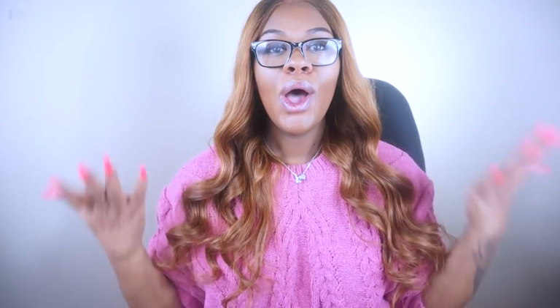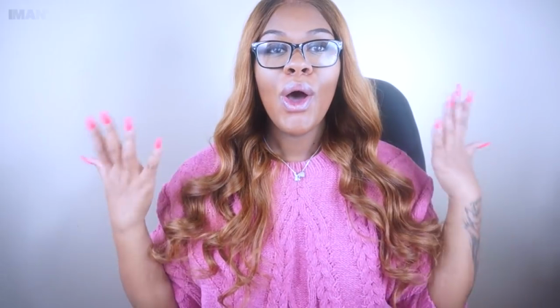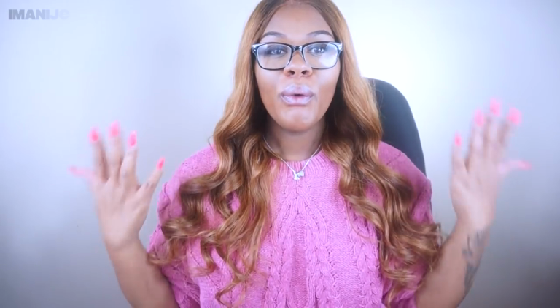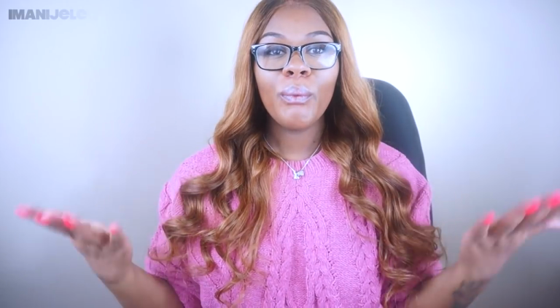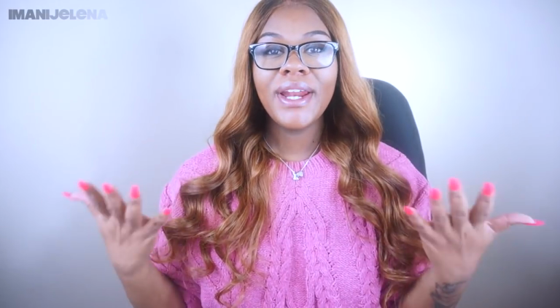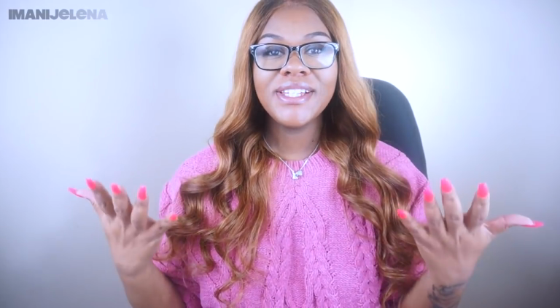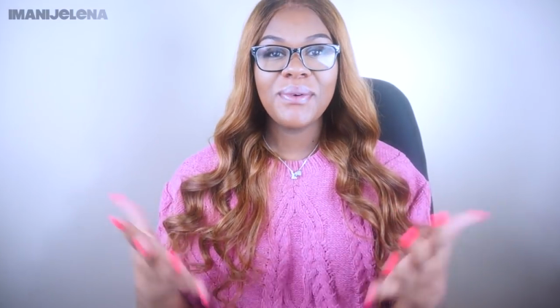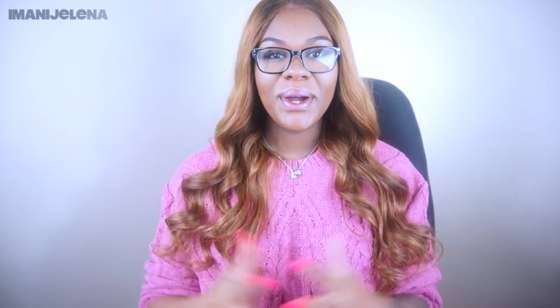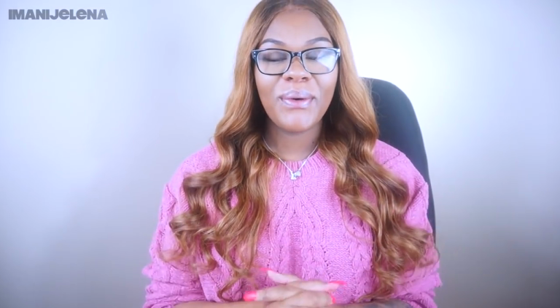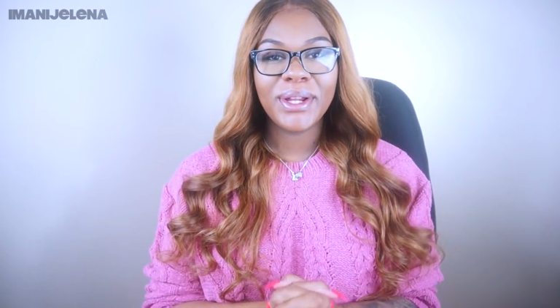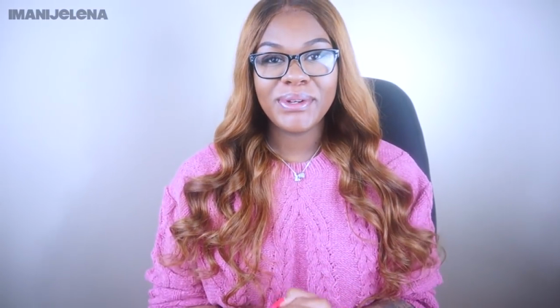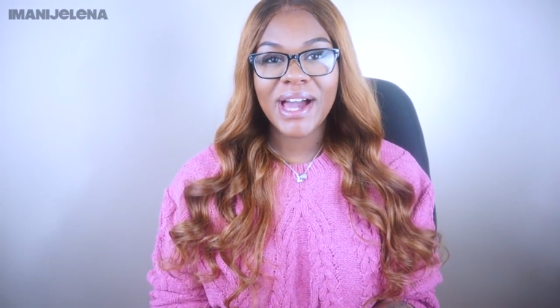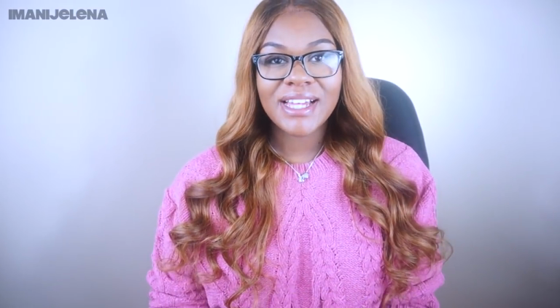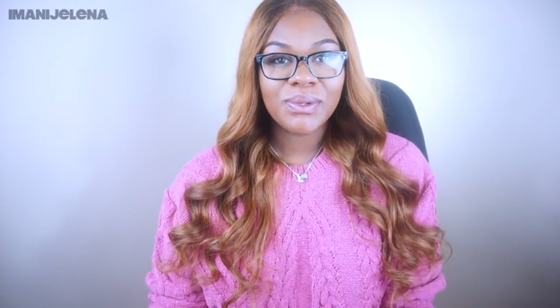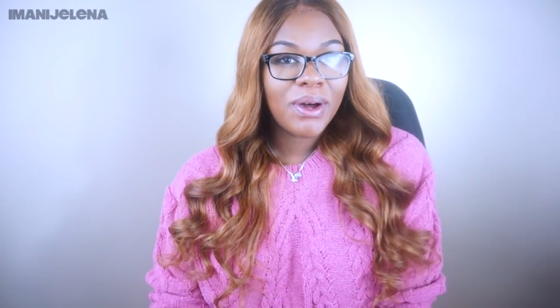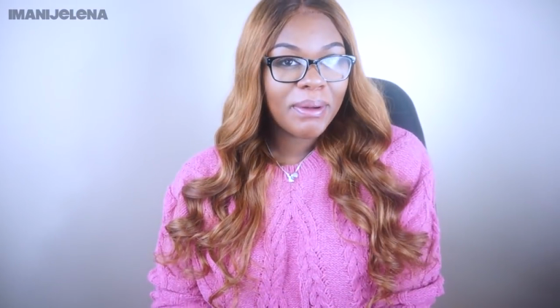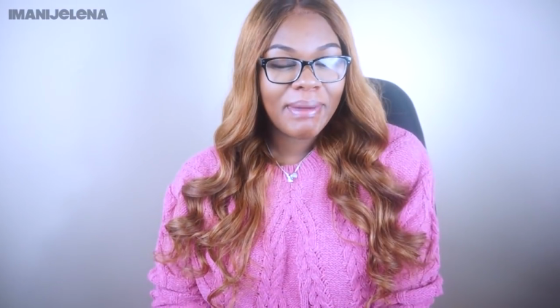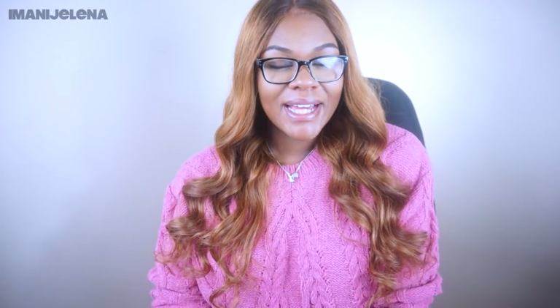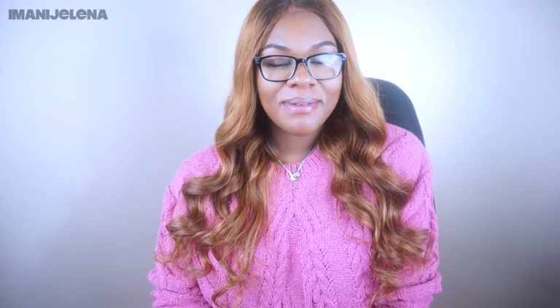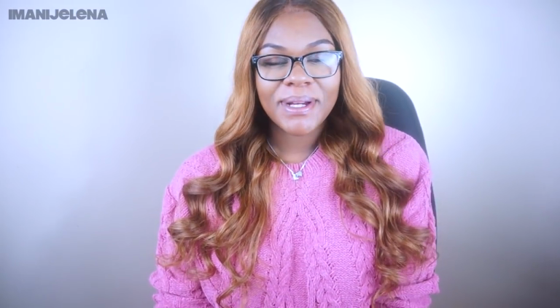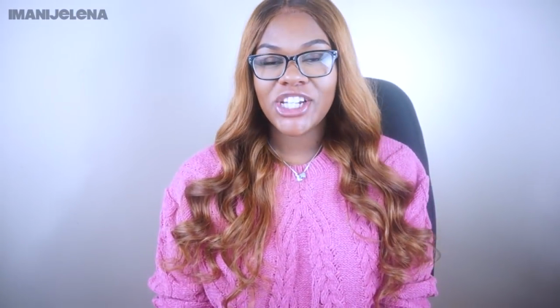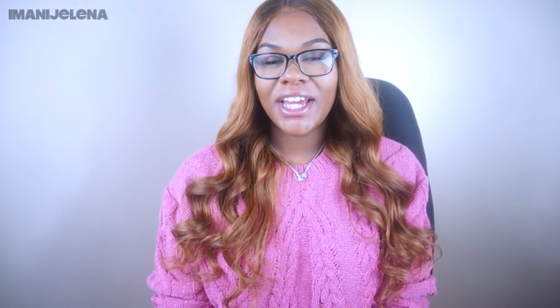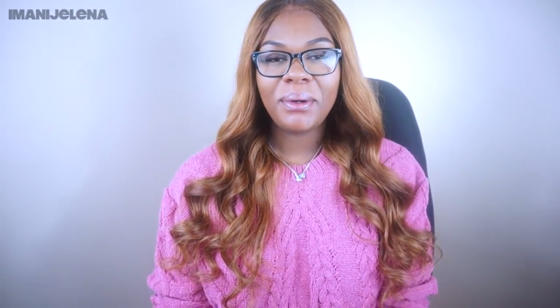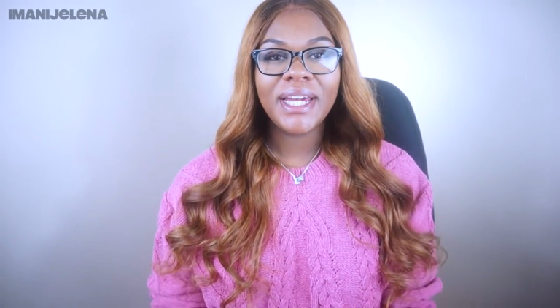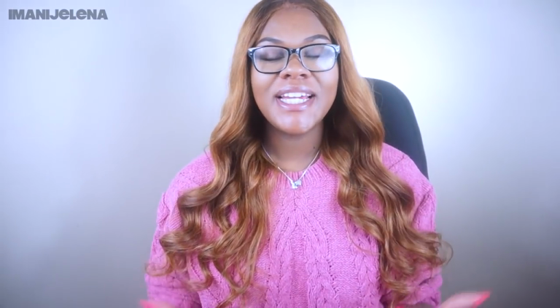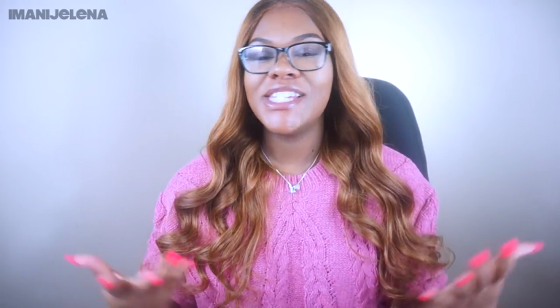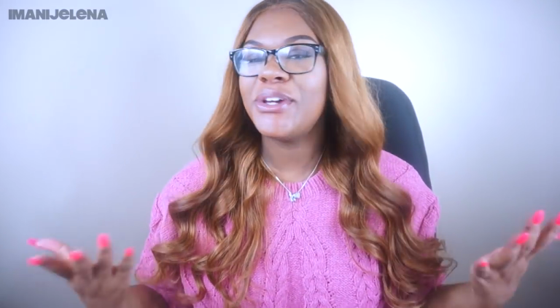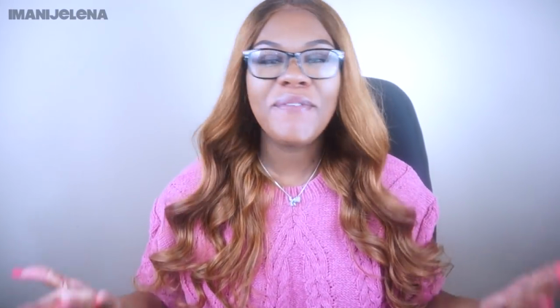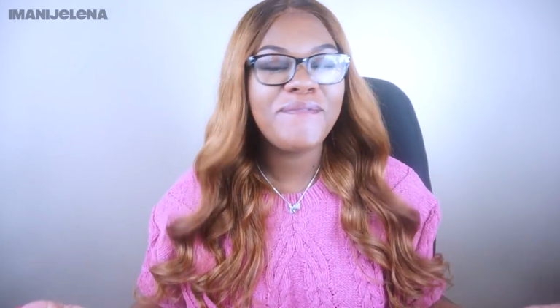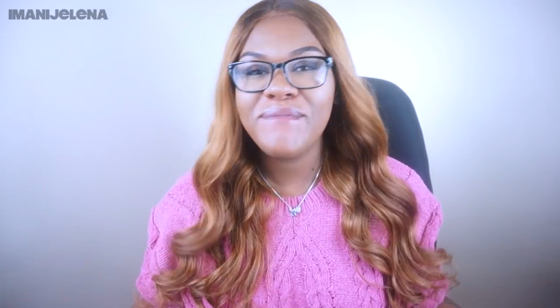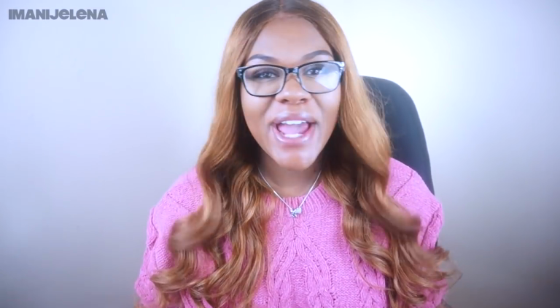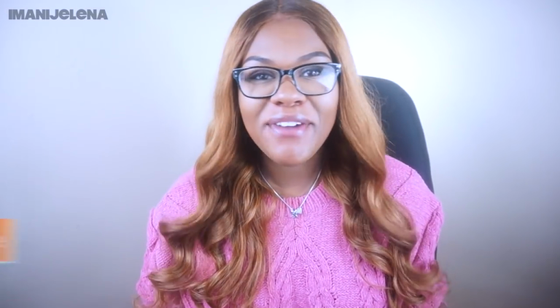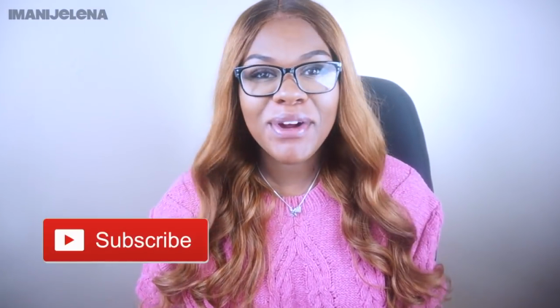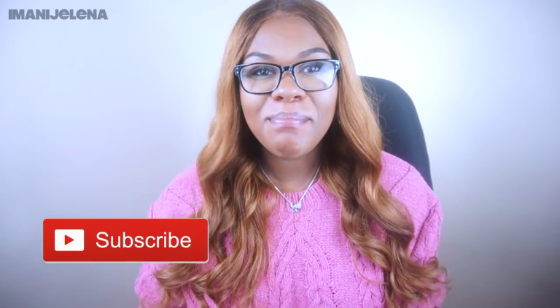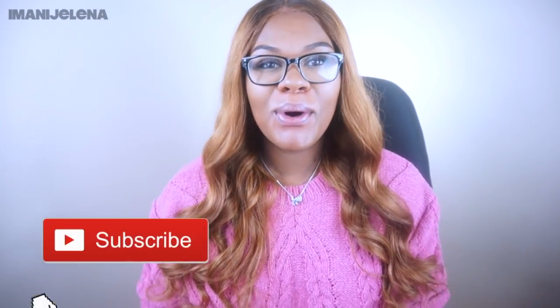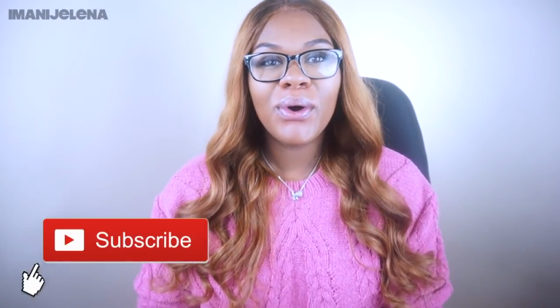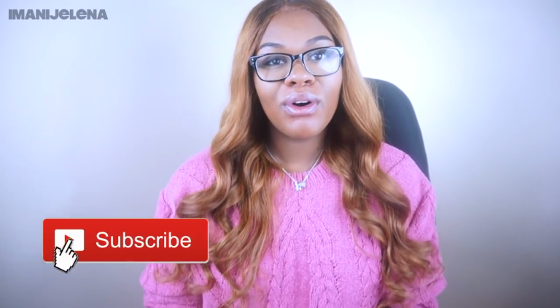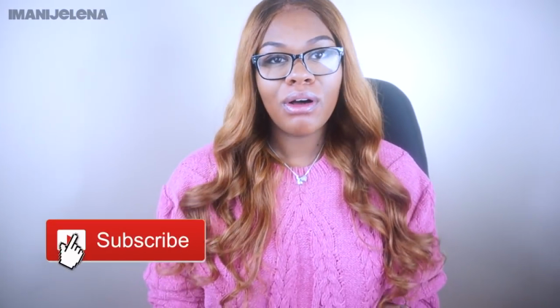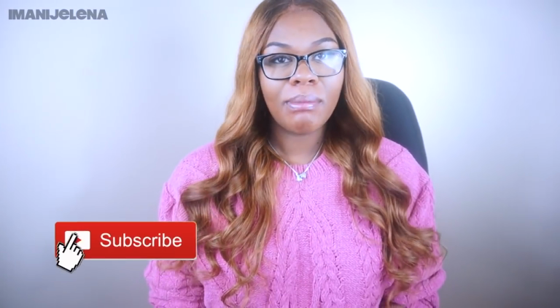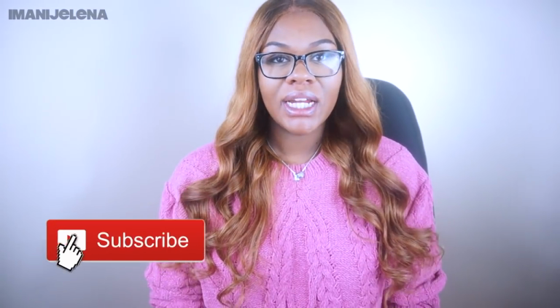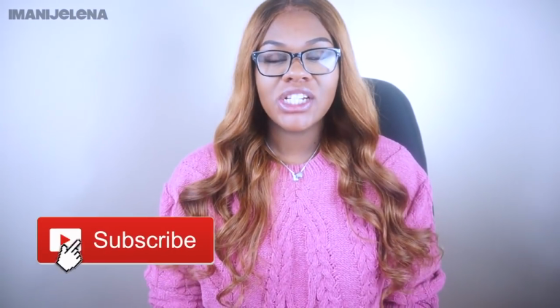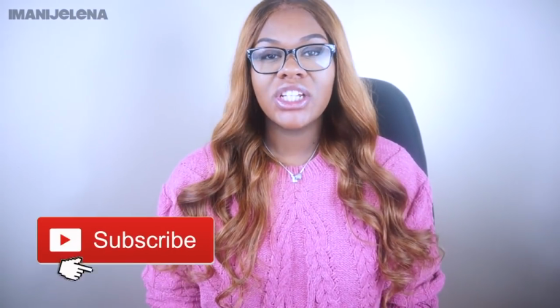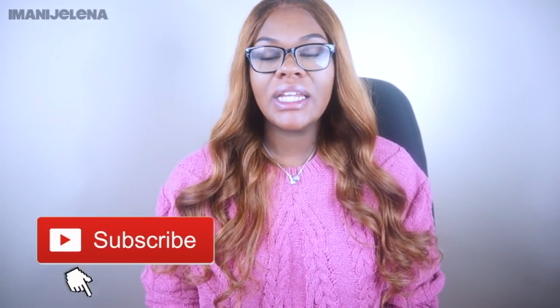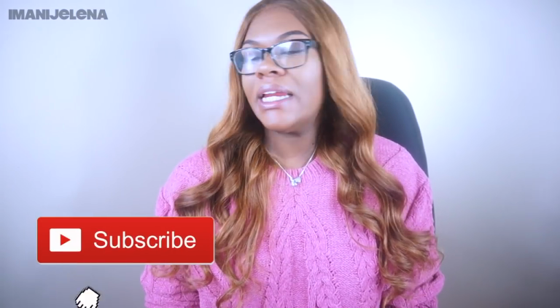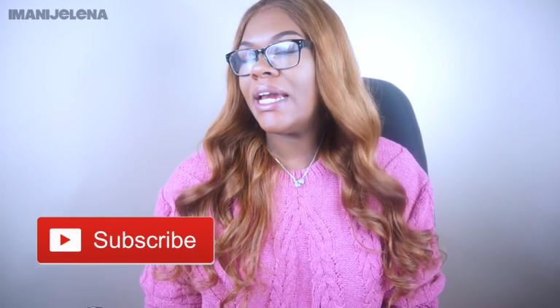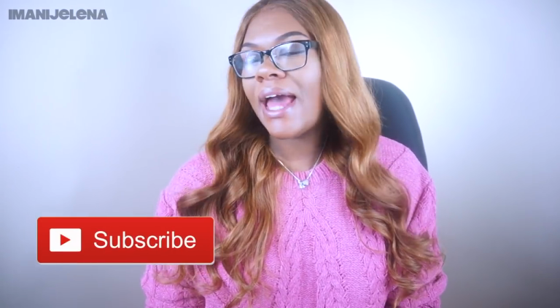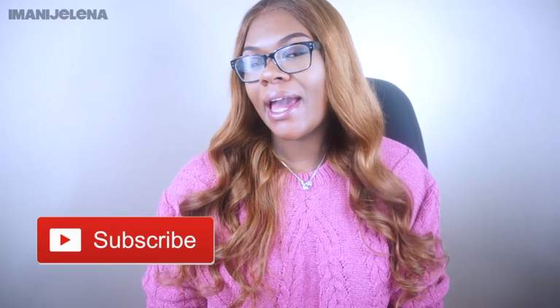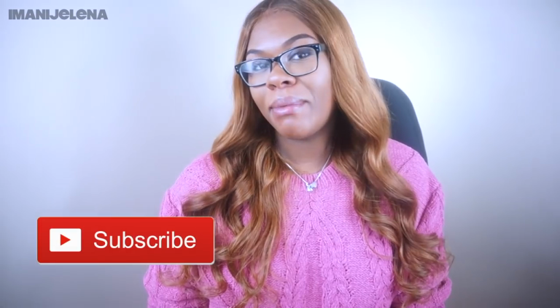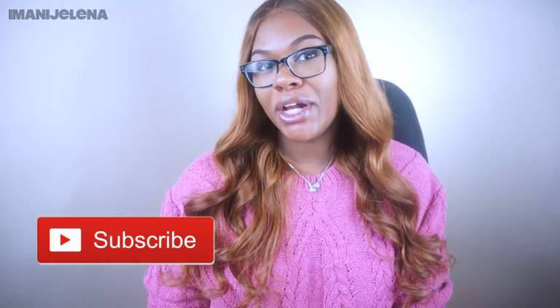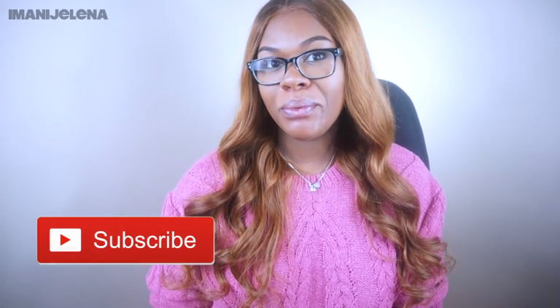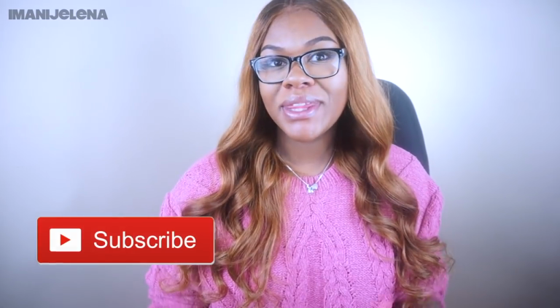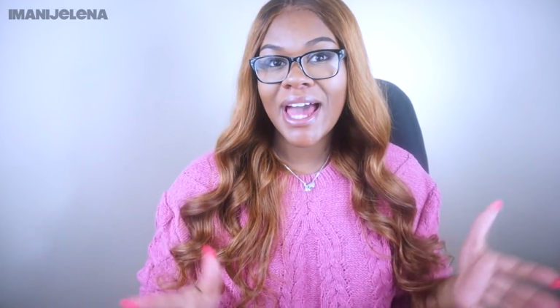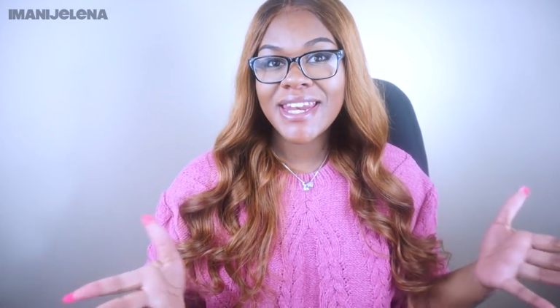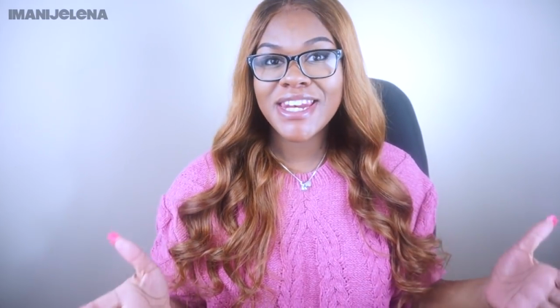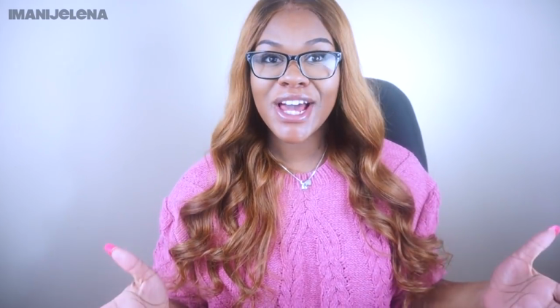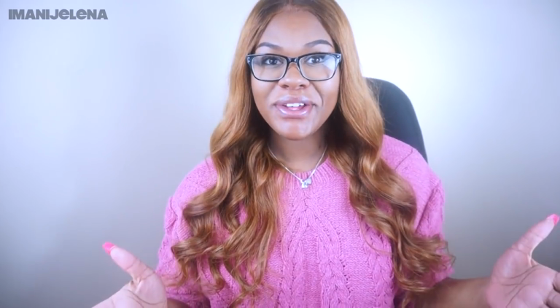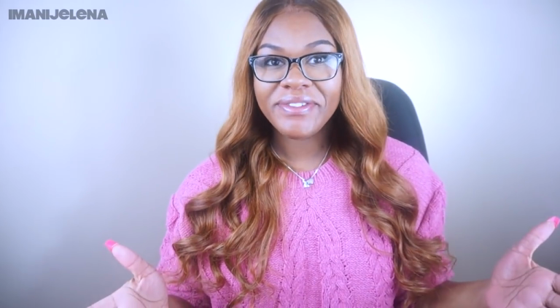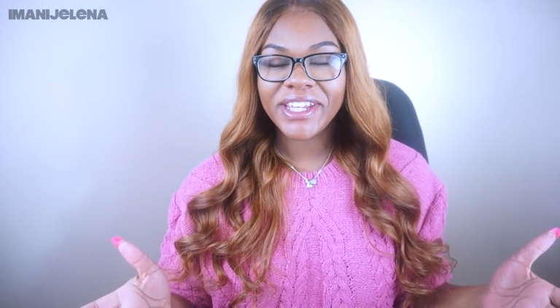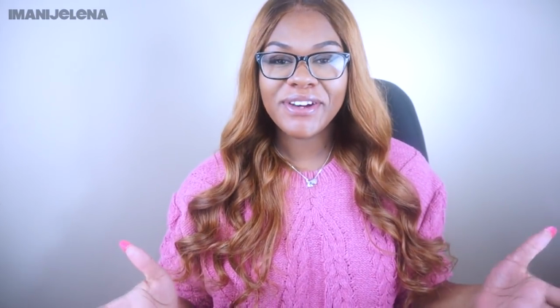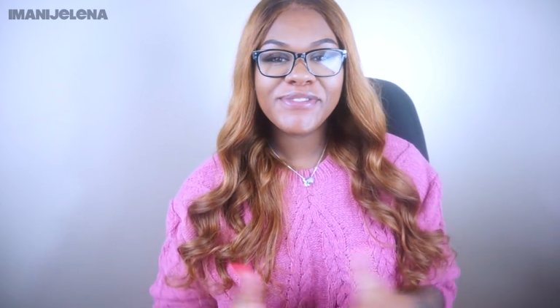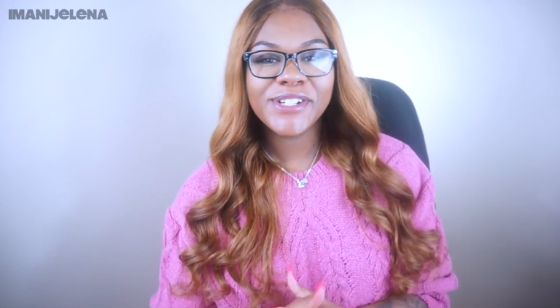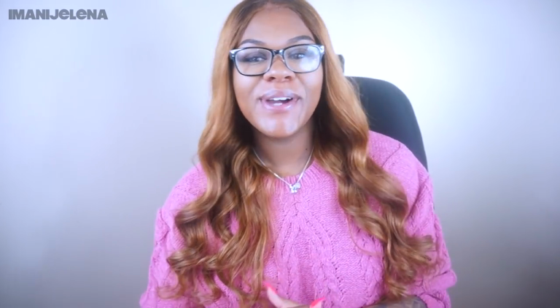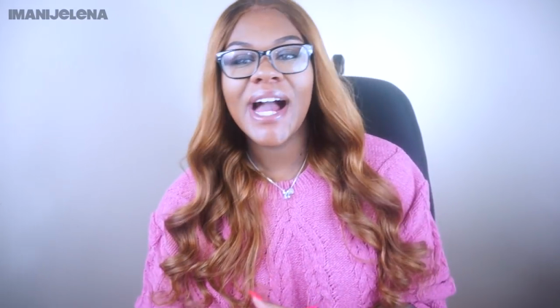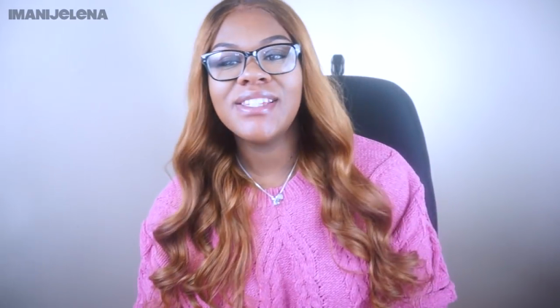What is going on you guys? Welcome back to my channel. It is your favorite mogul, Imani Jelena, and I am here with another video for you guys.